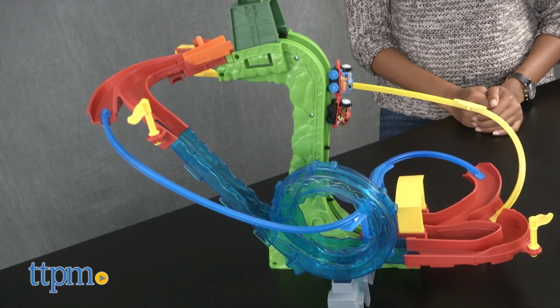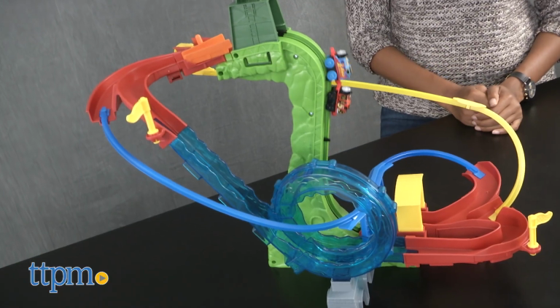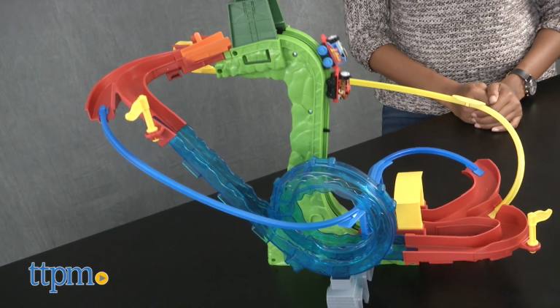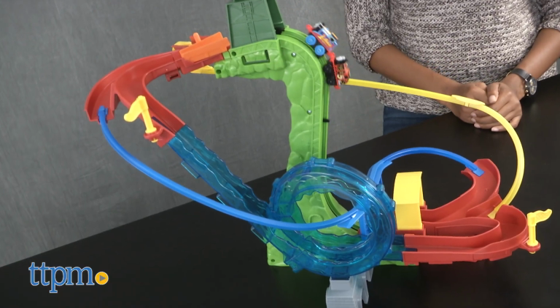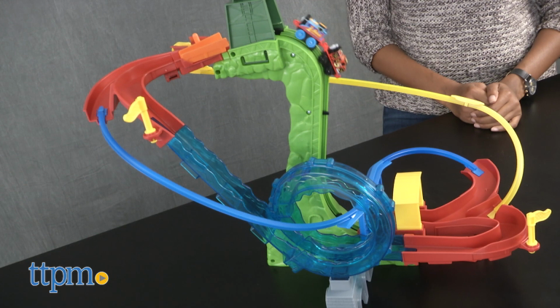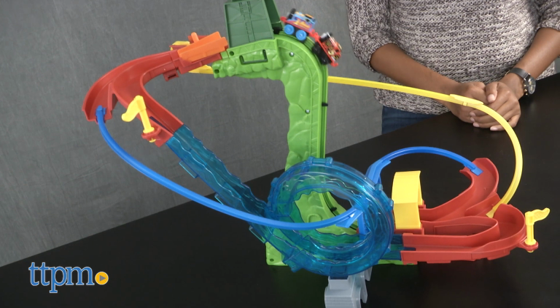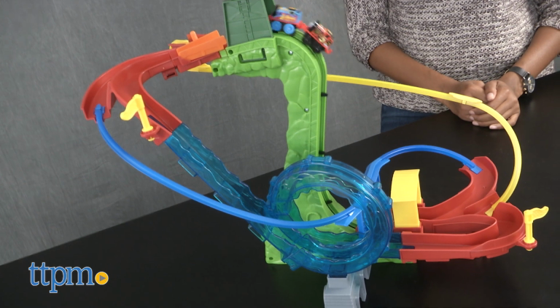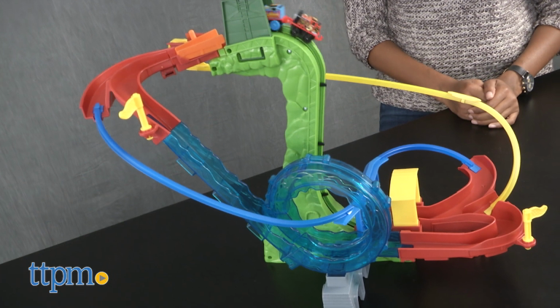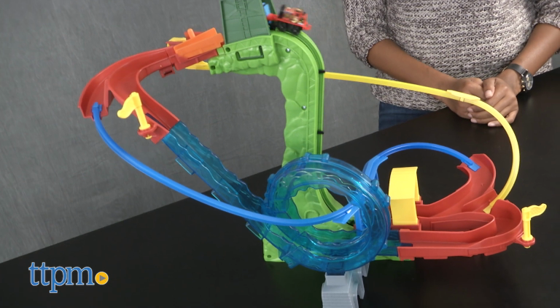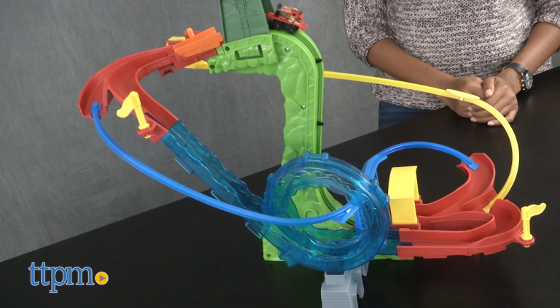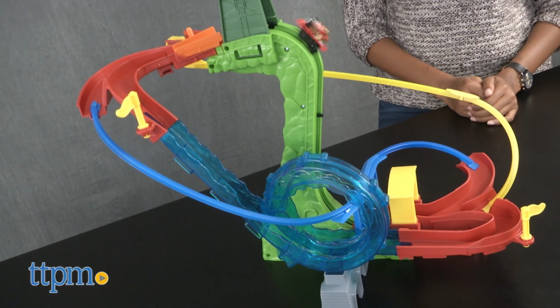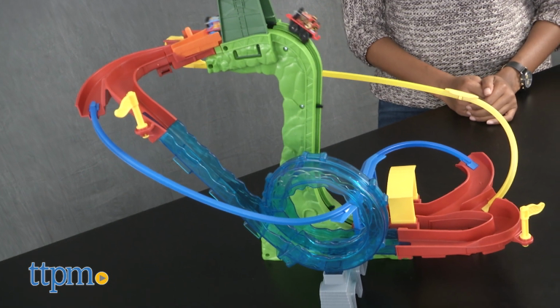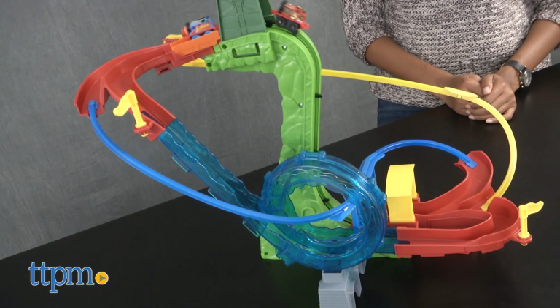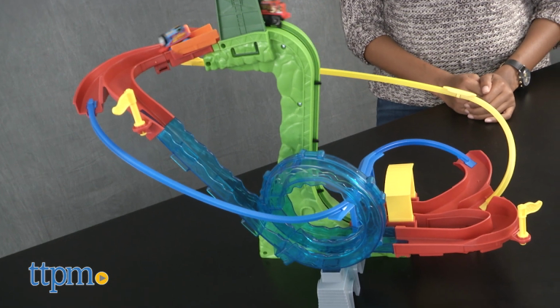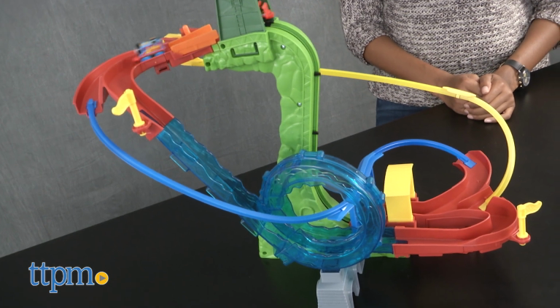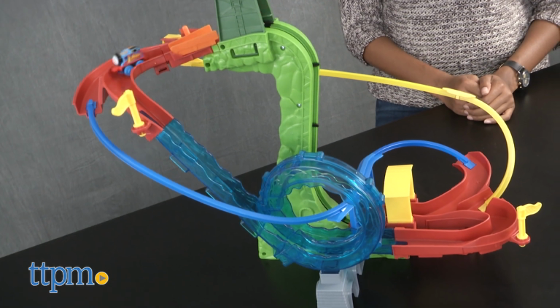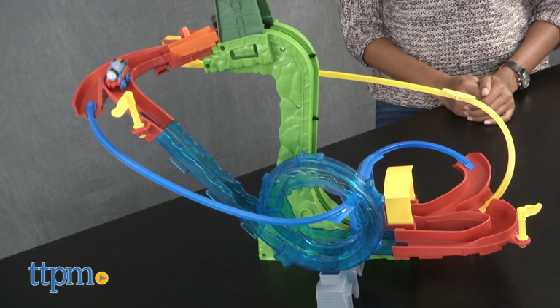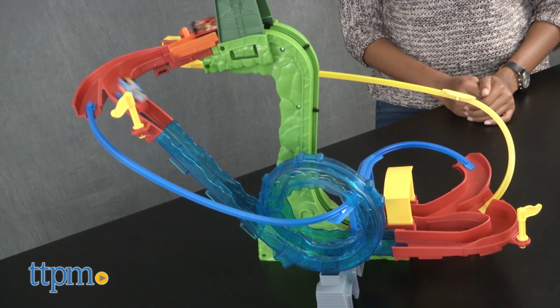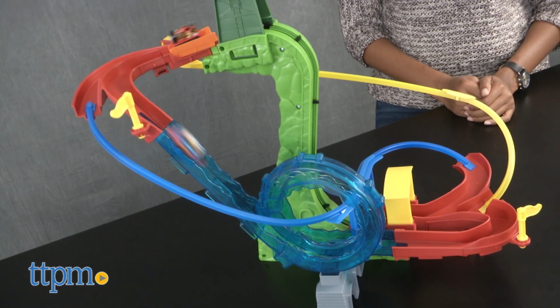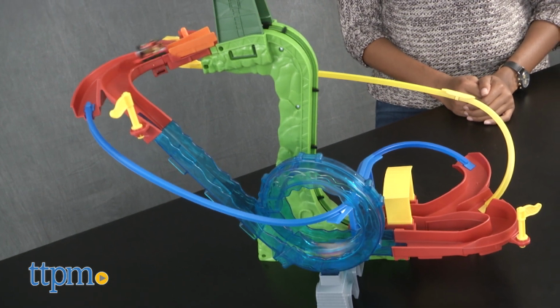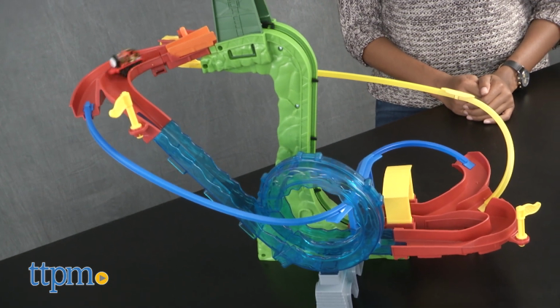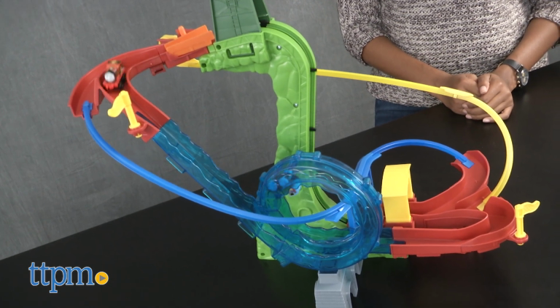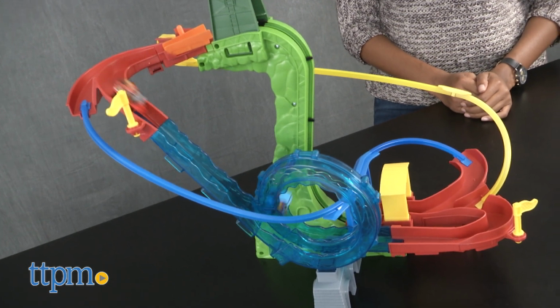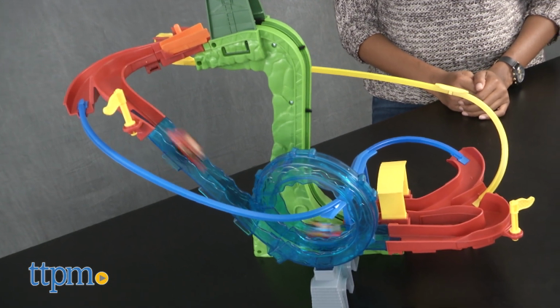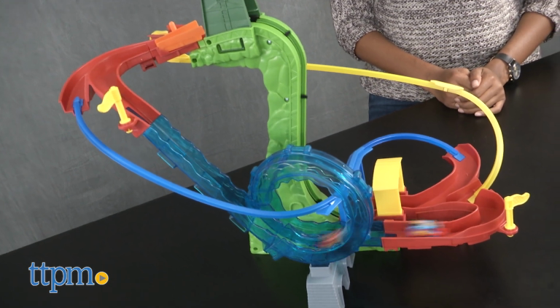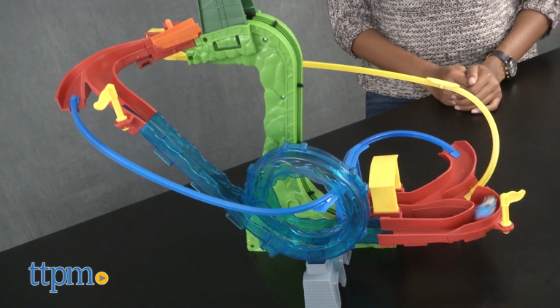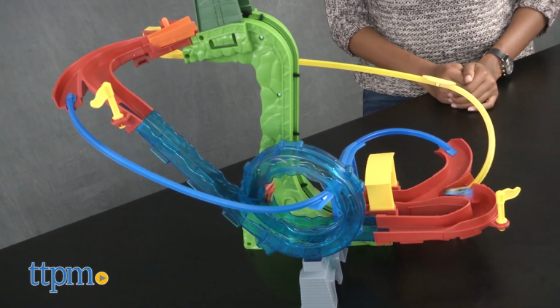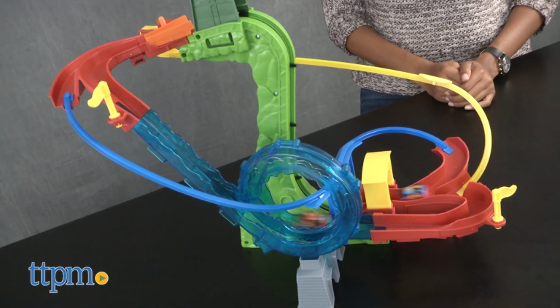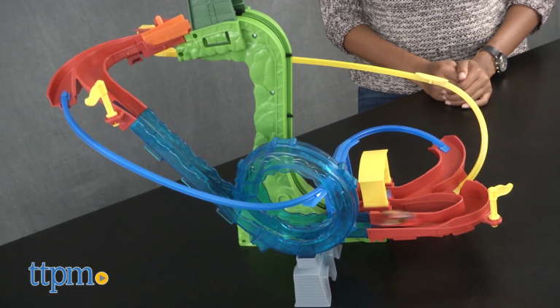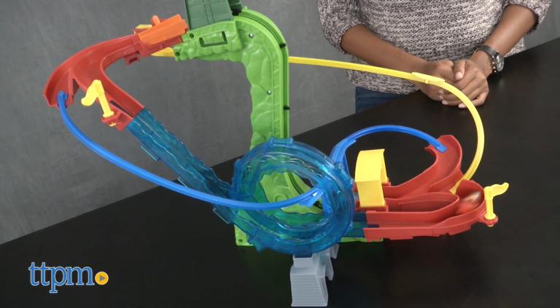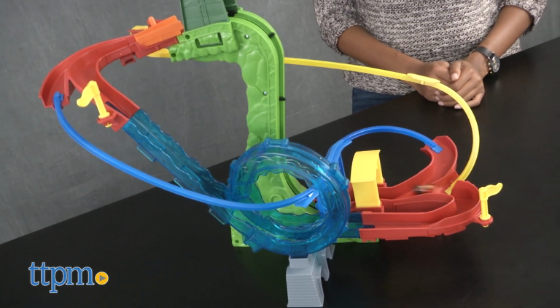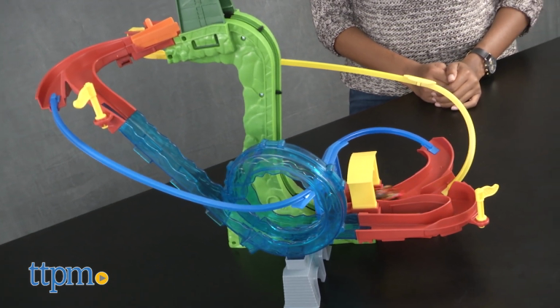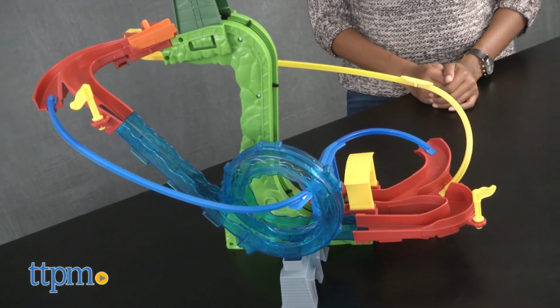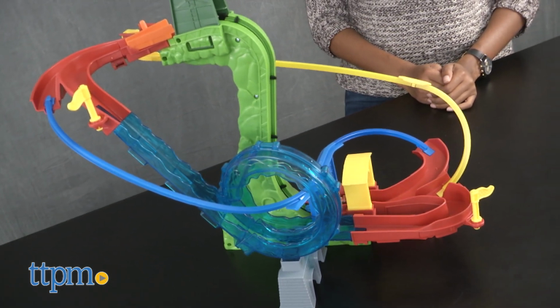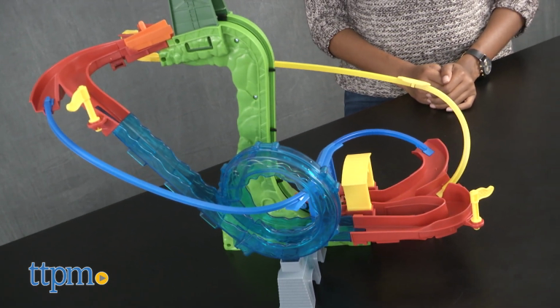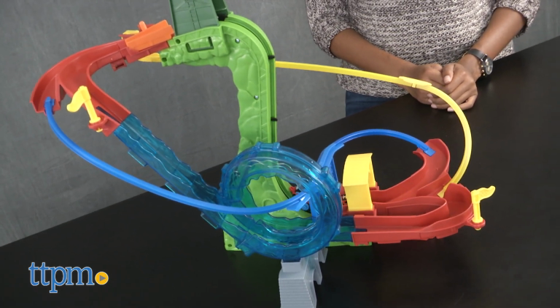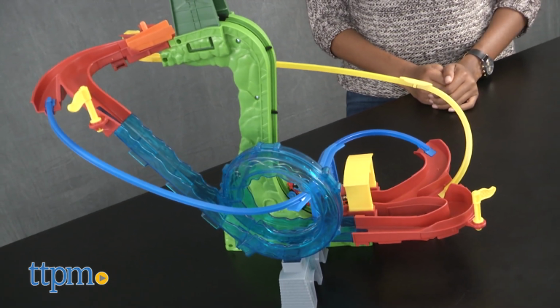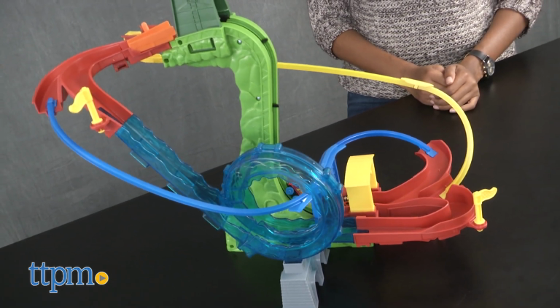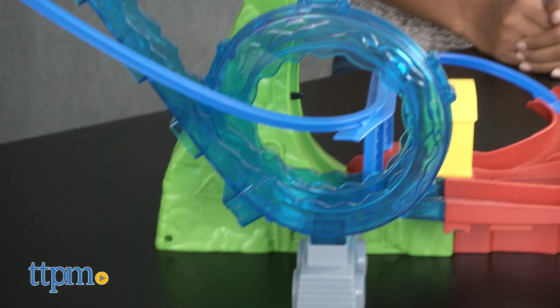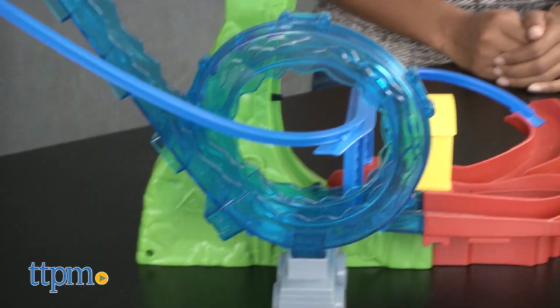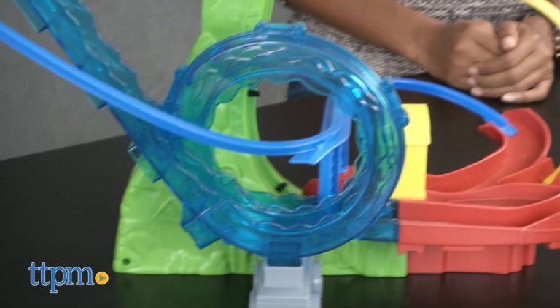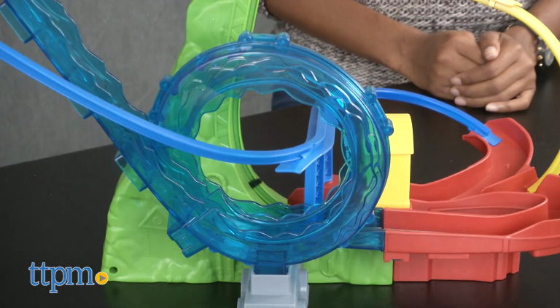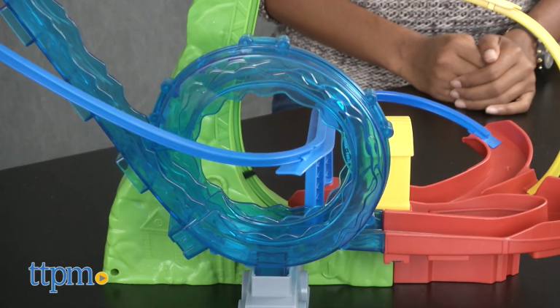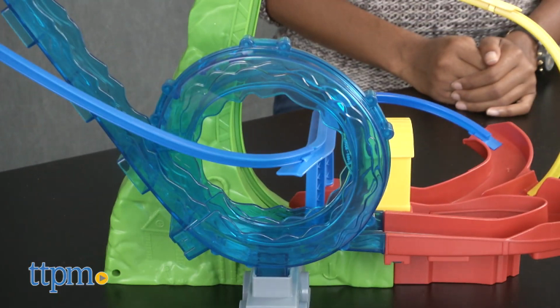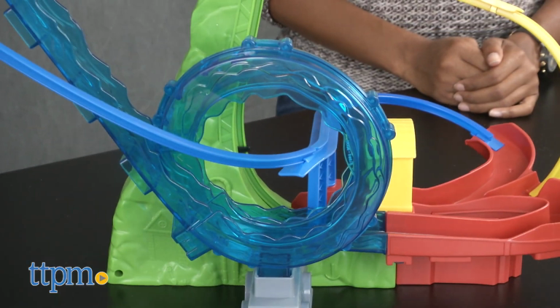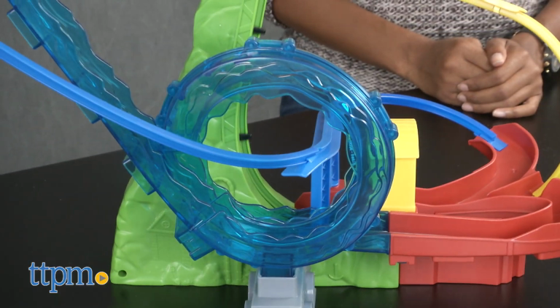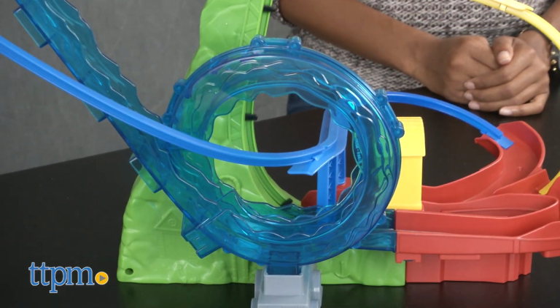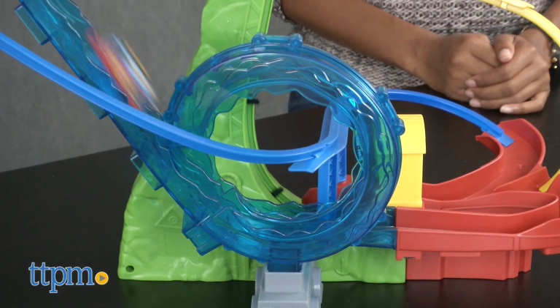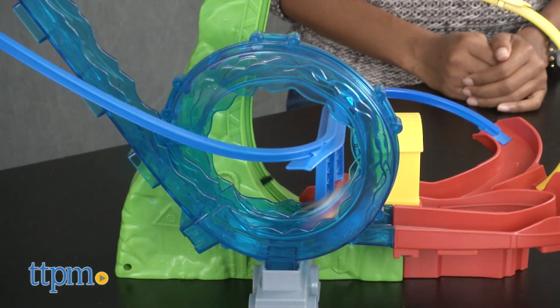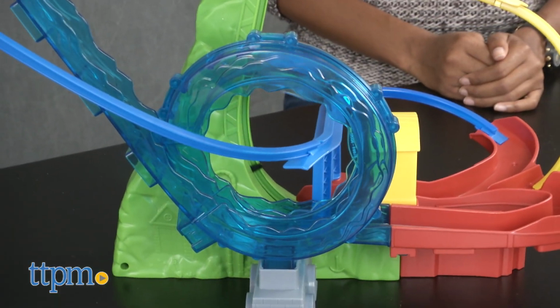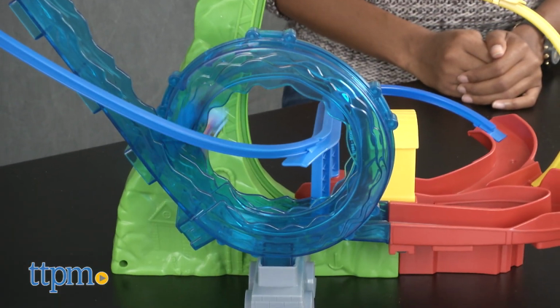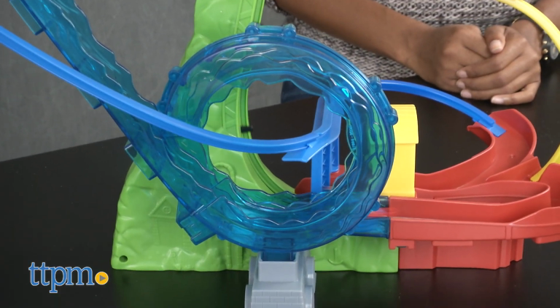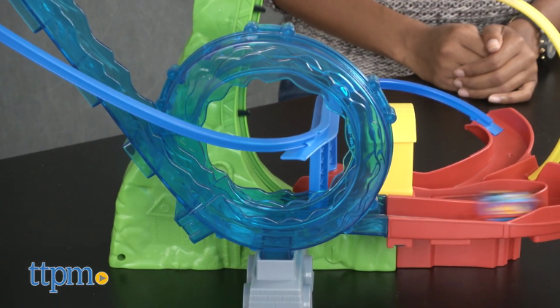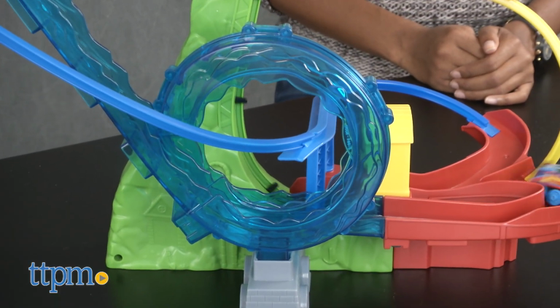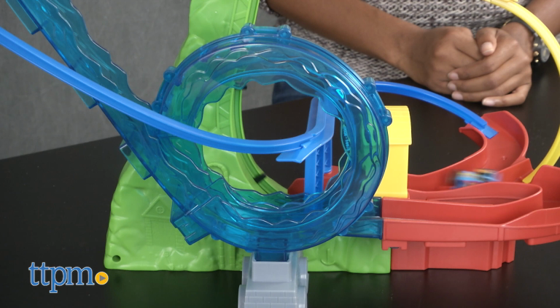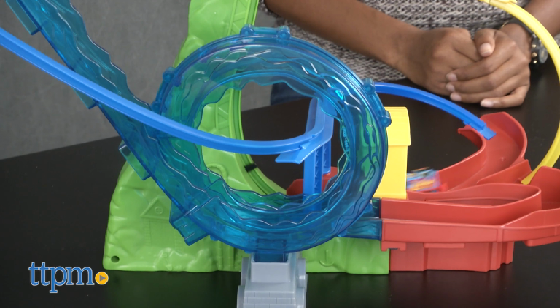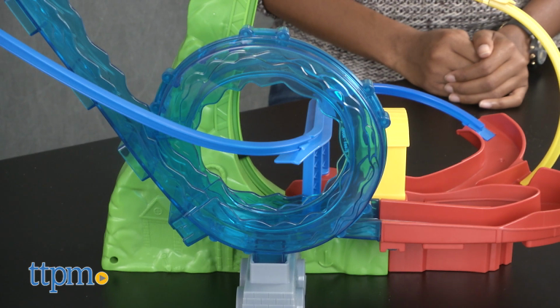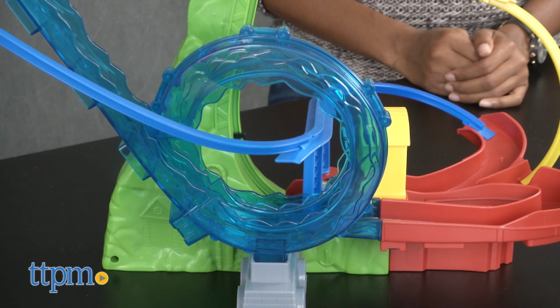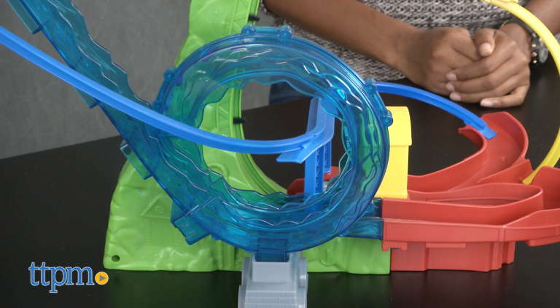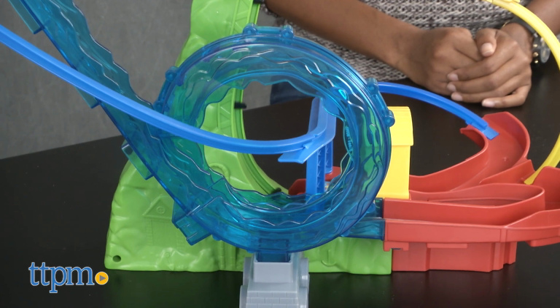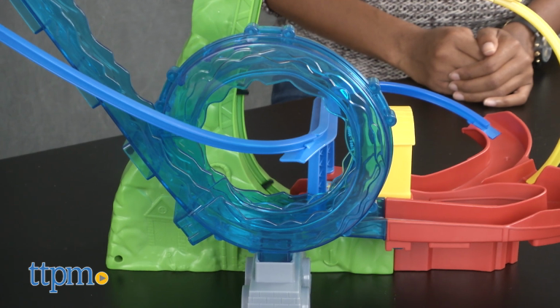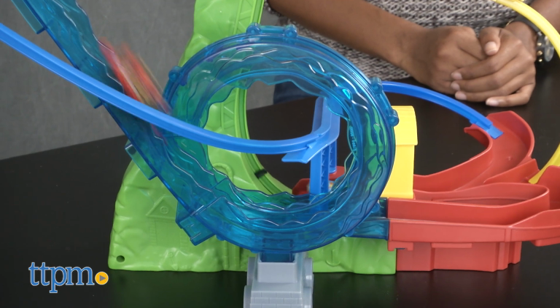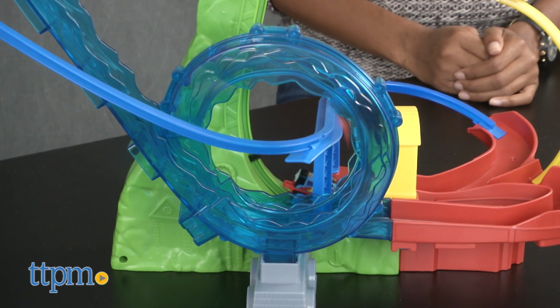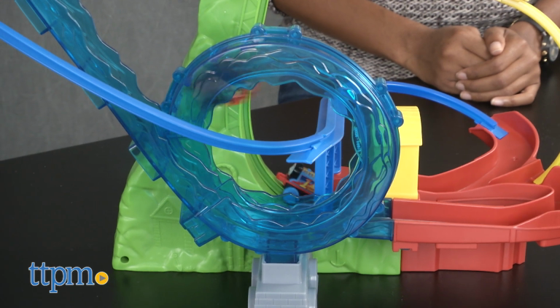The first track is the water track and sends the Mini's down the waterfall and right into a 360-degree loop.